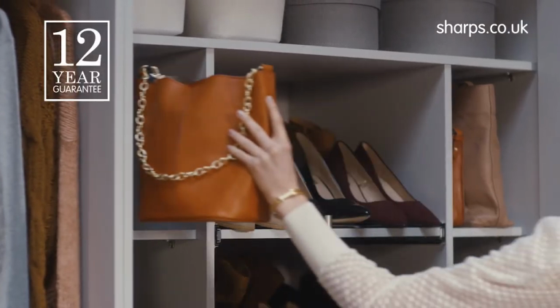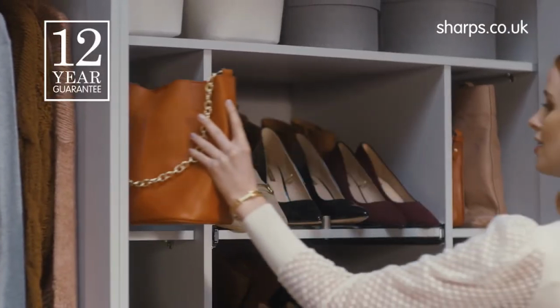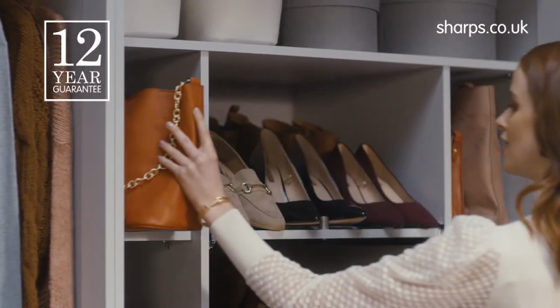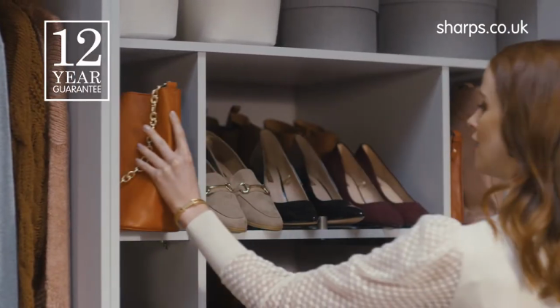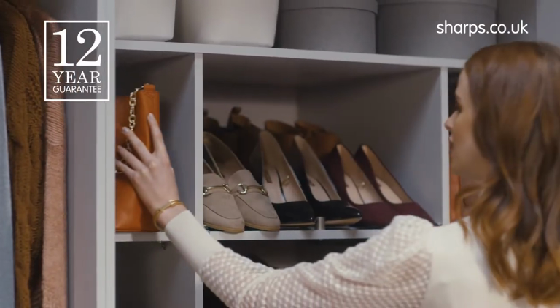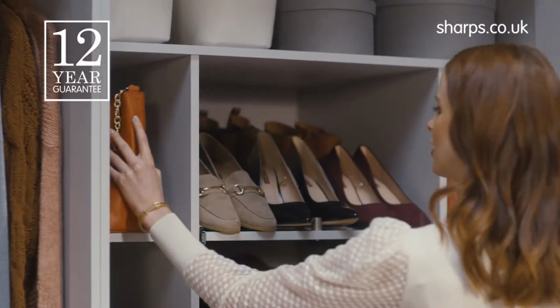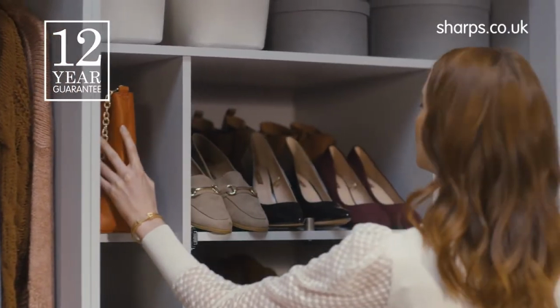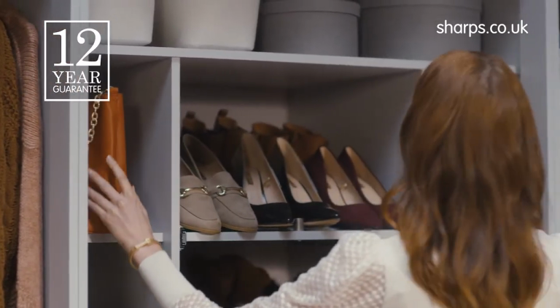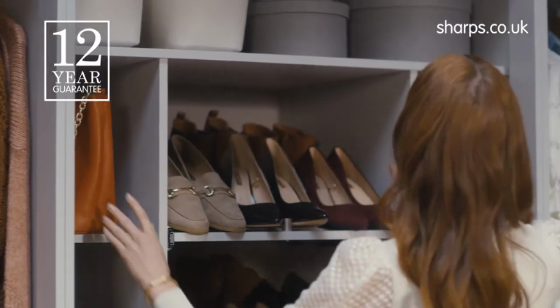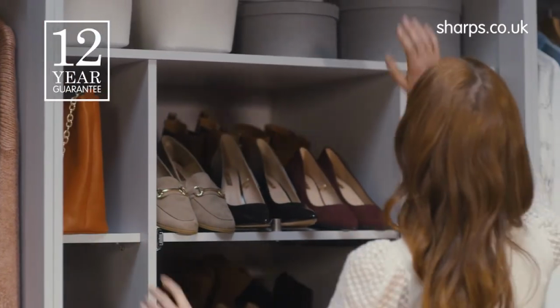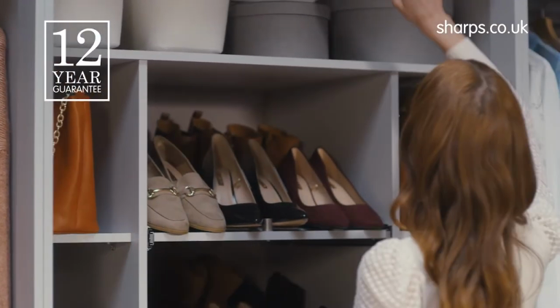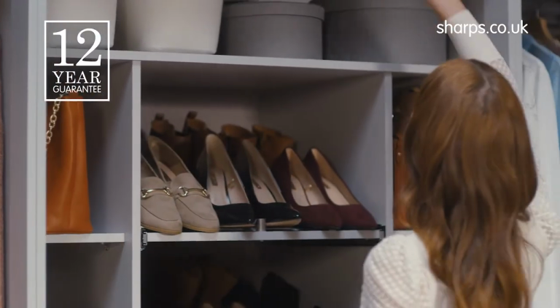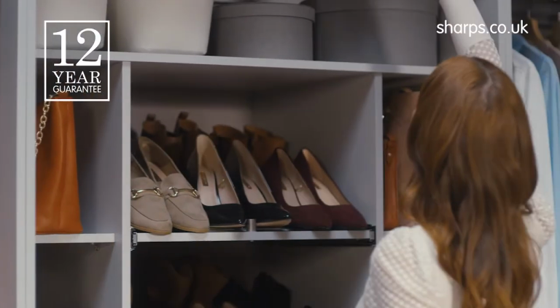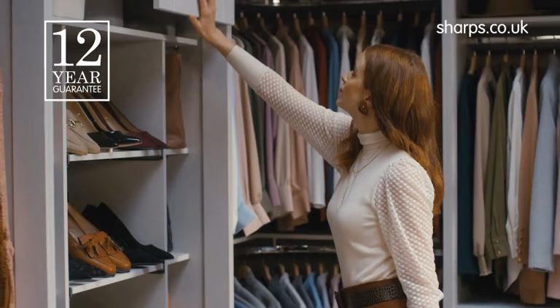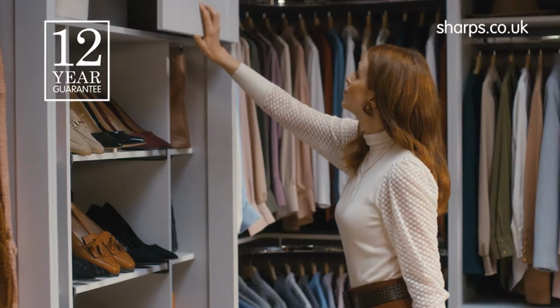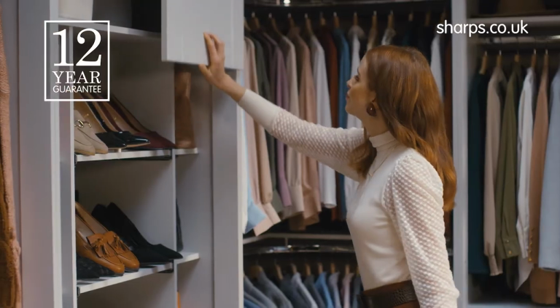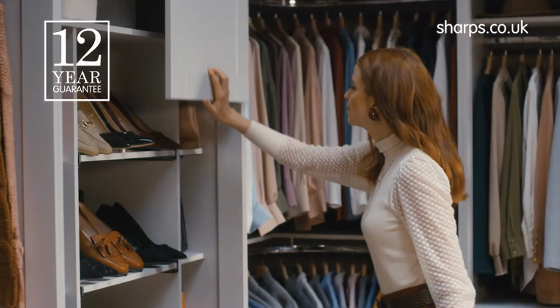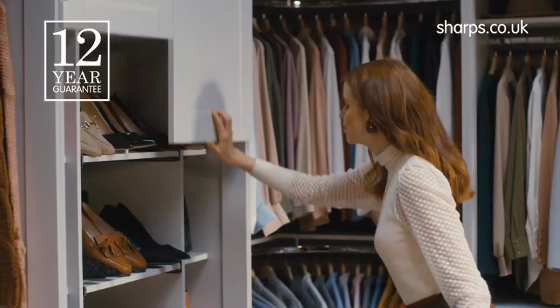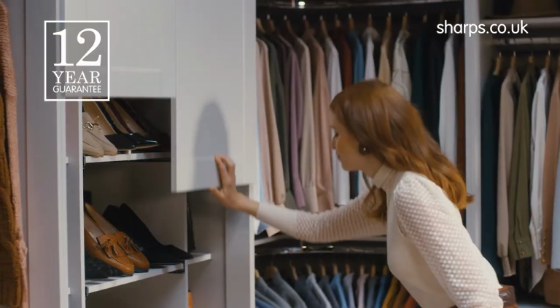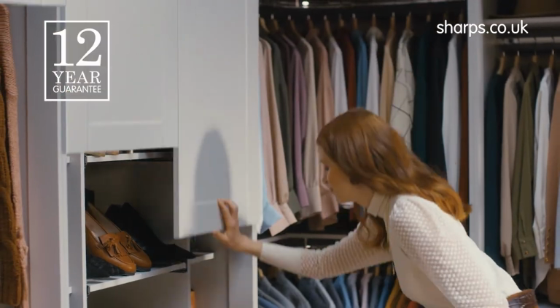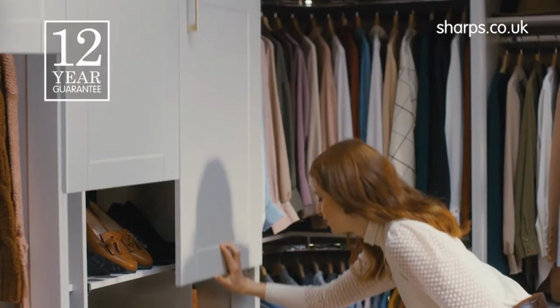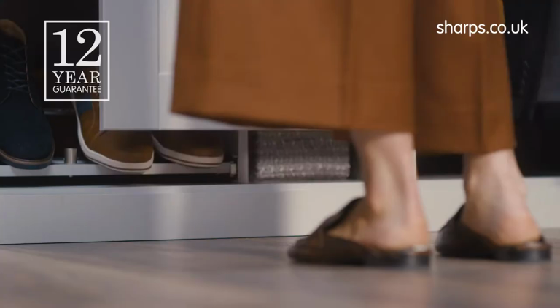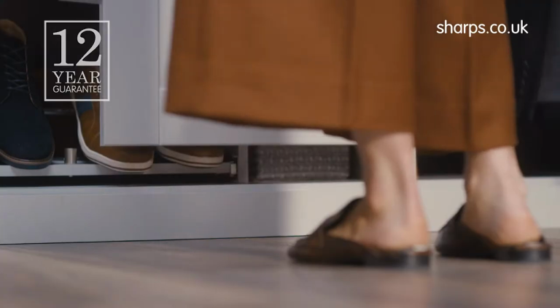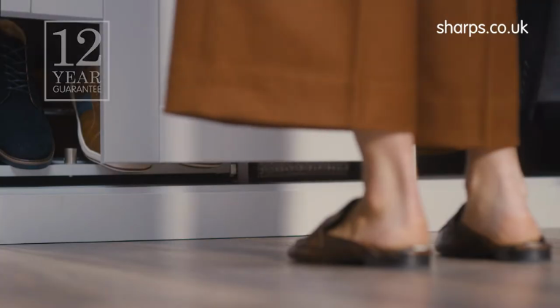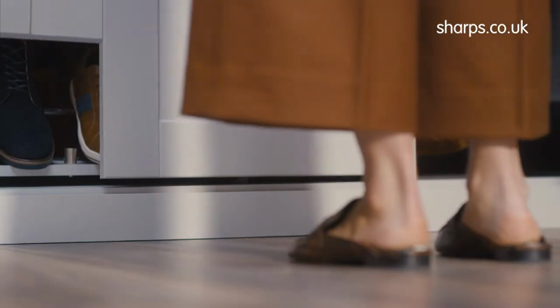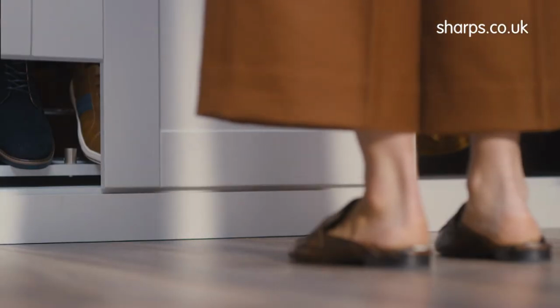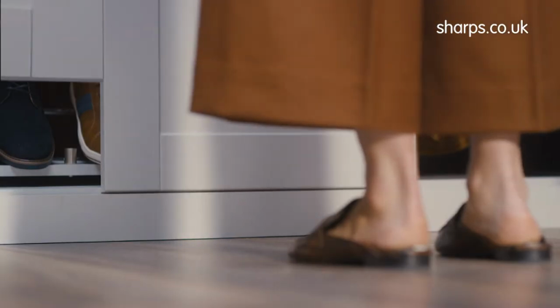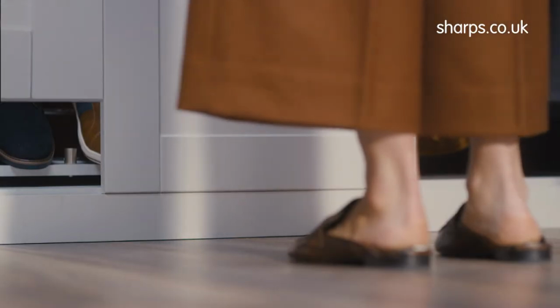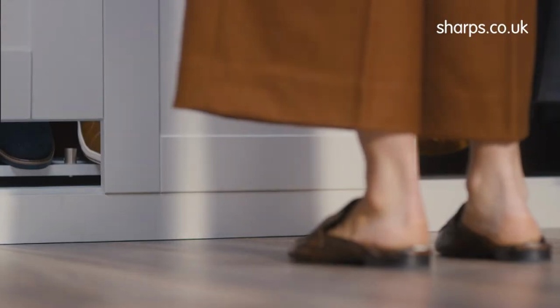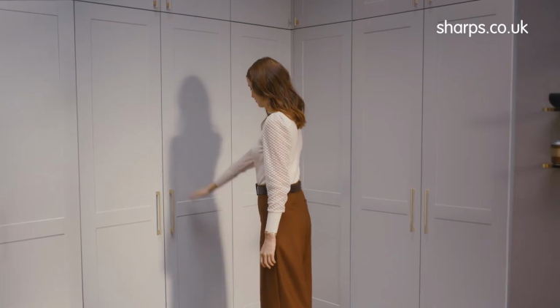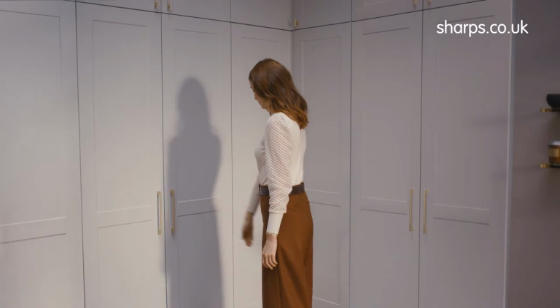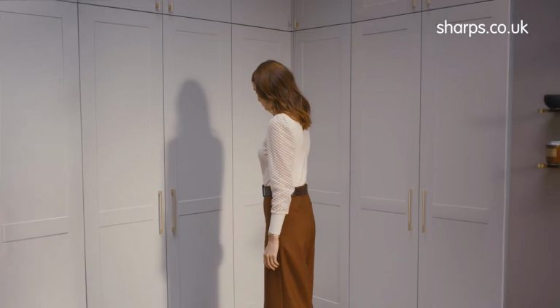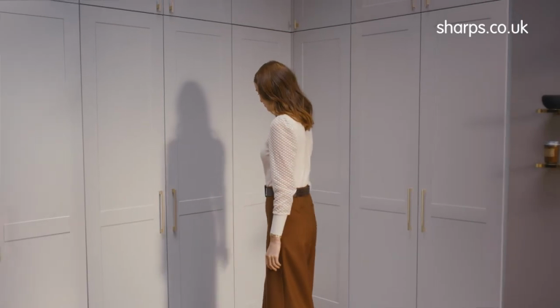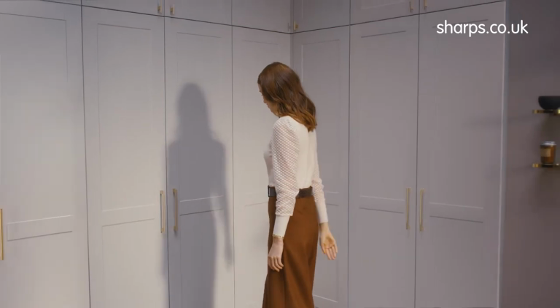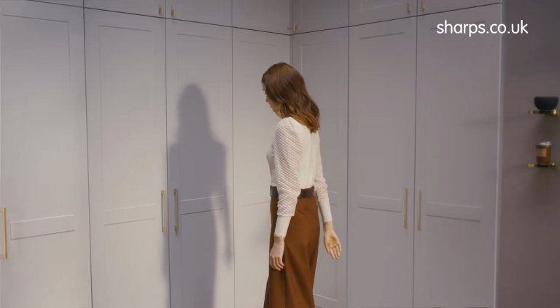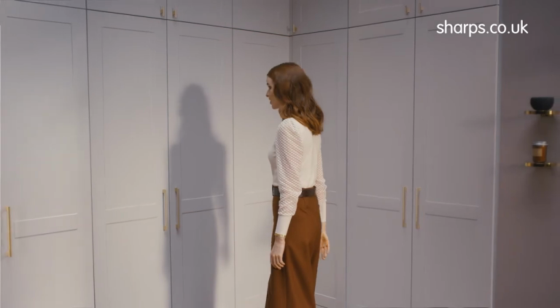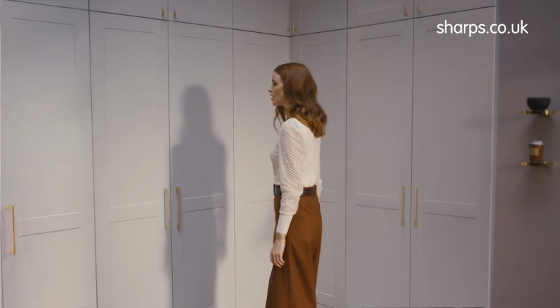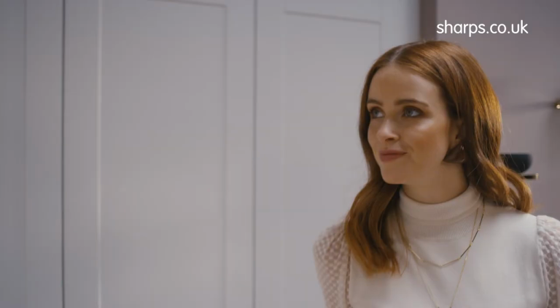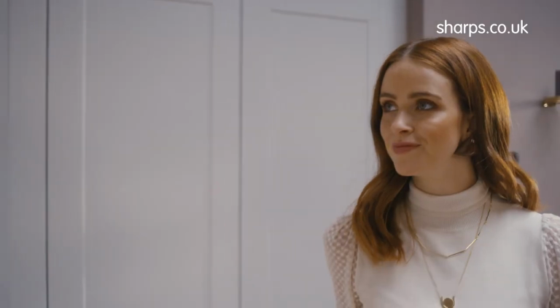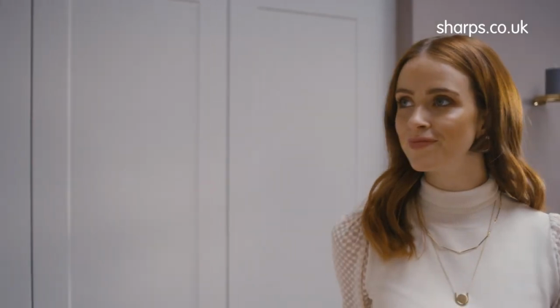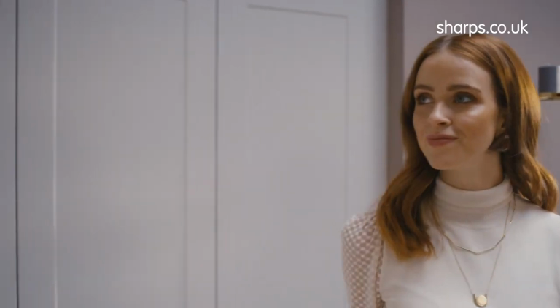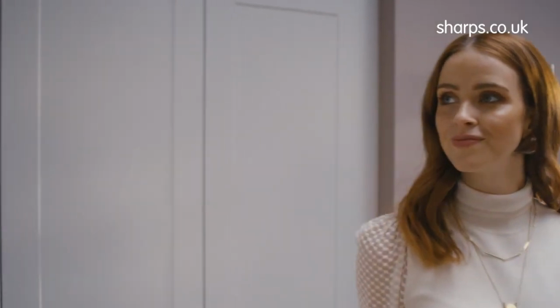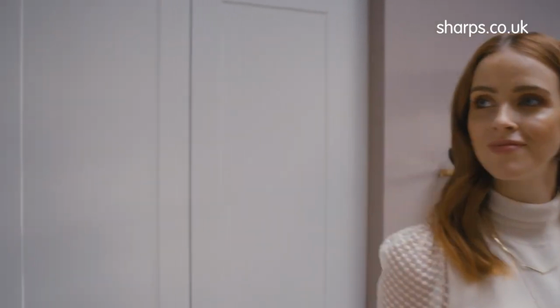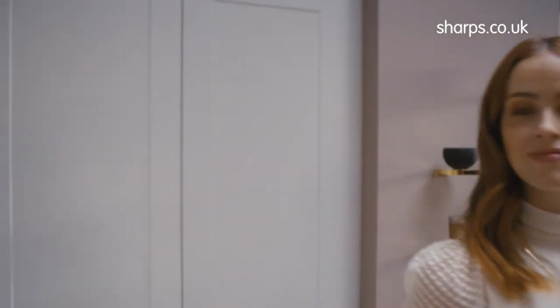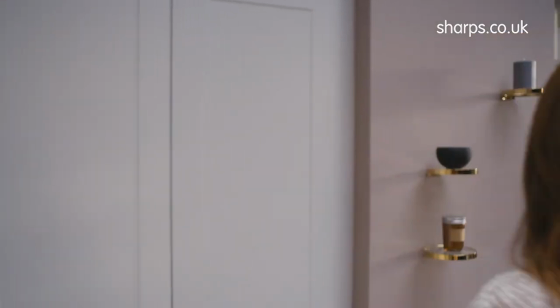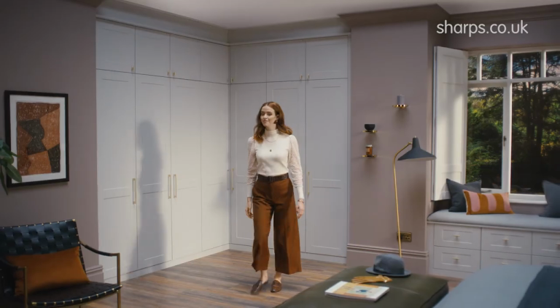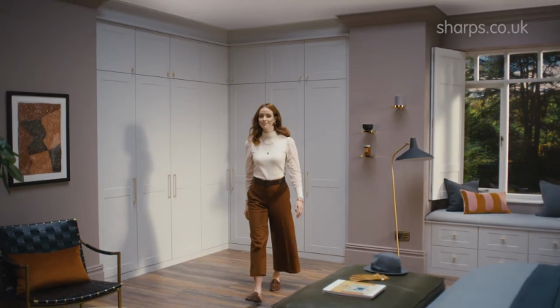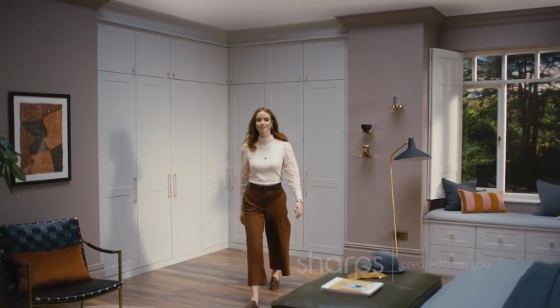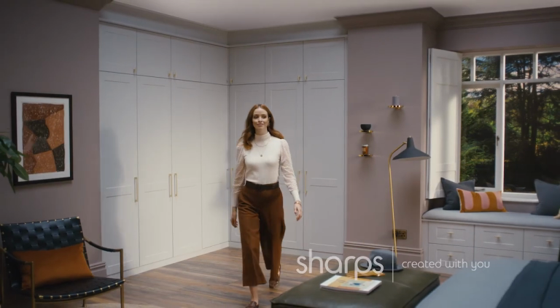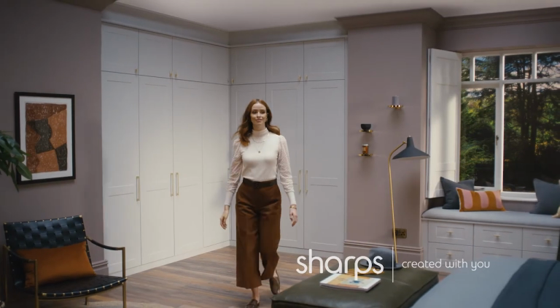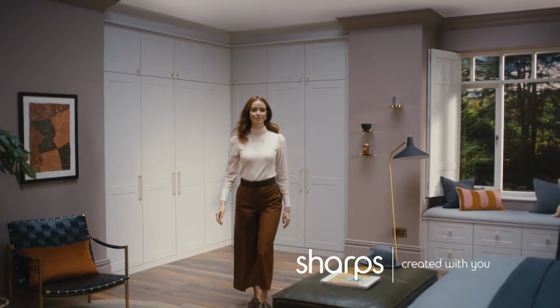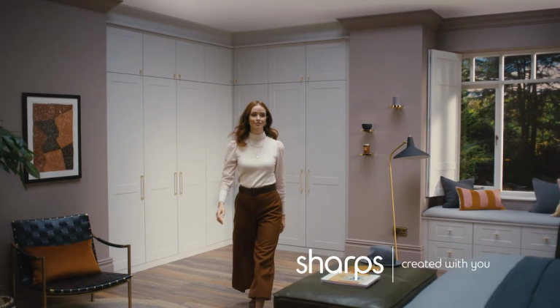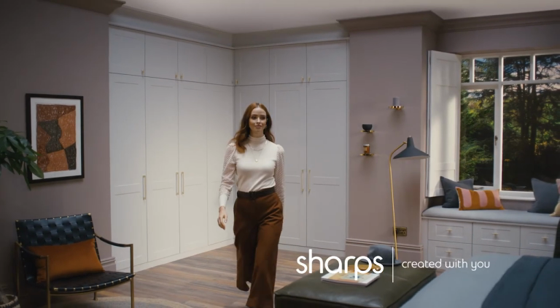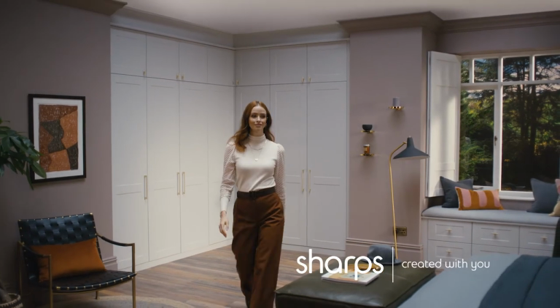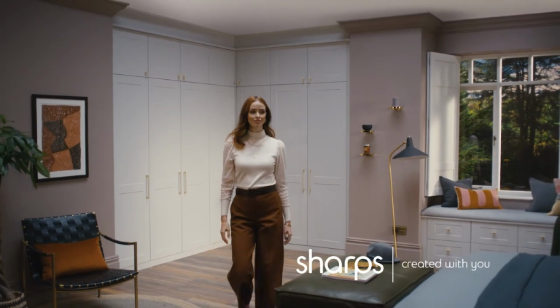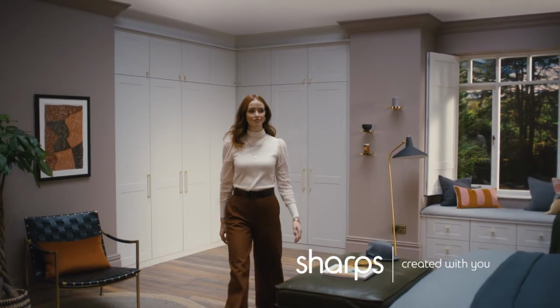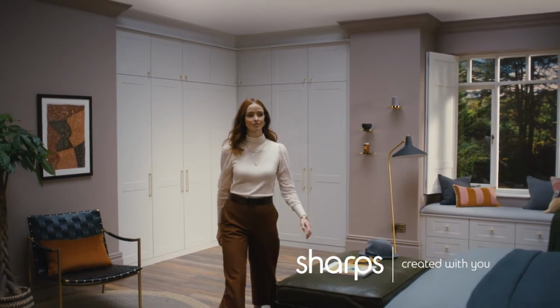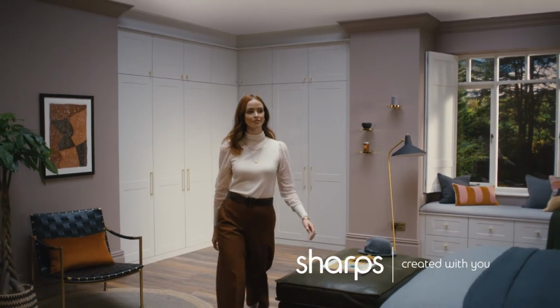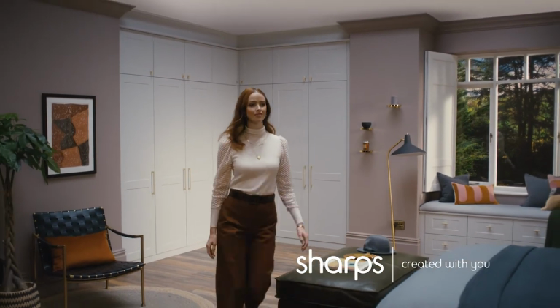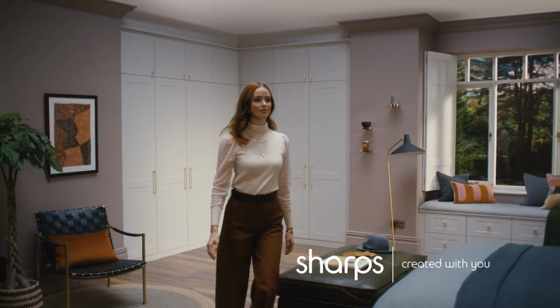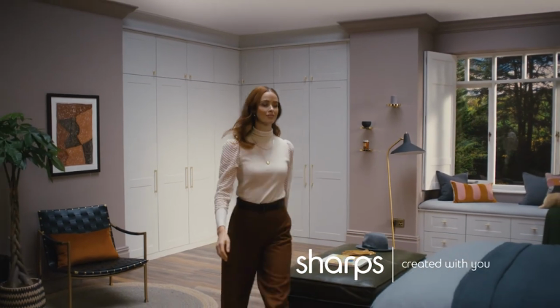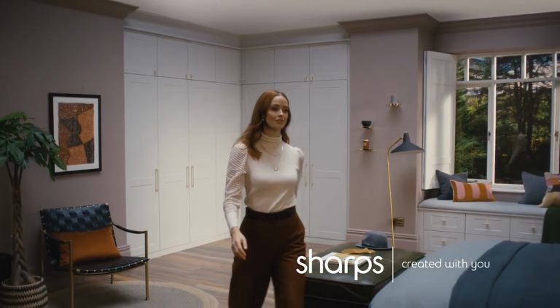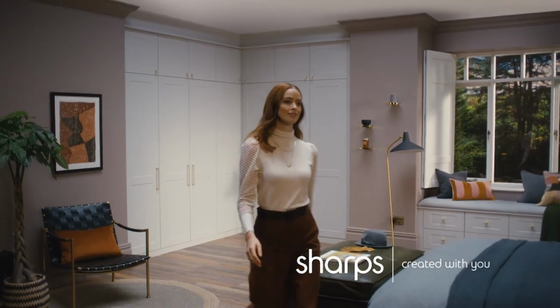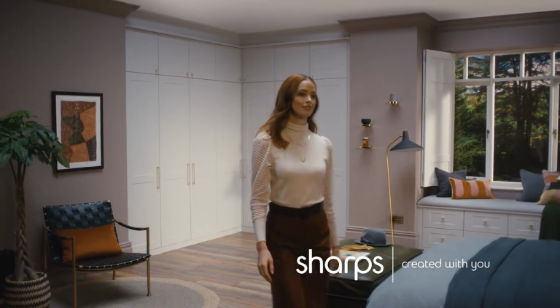Trust Sharps to create beautifully organised space. Call or click for your nearest showroom or free home design visit.